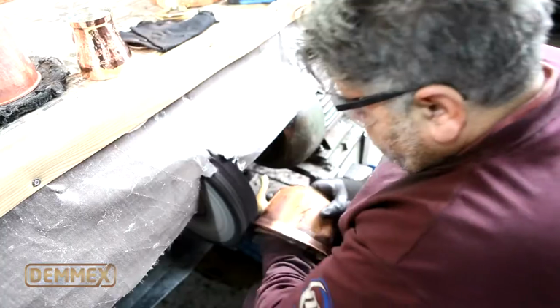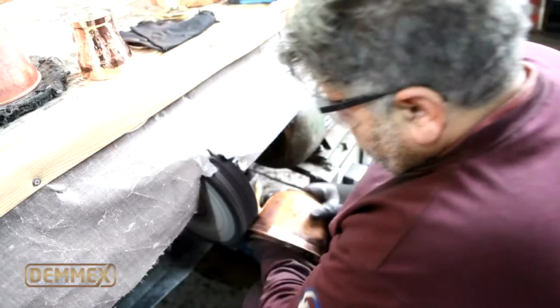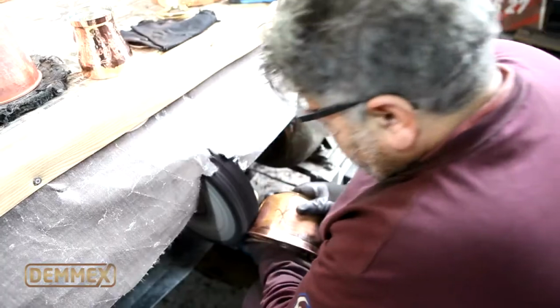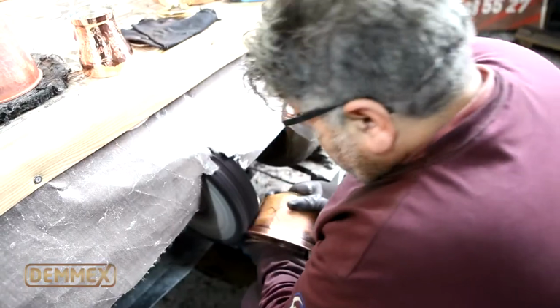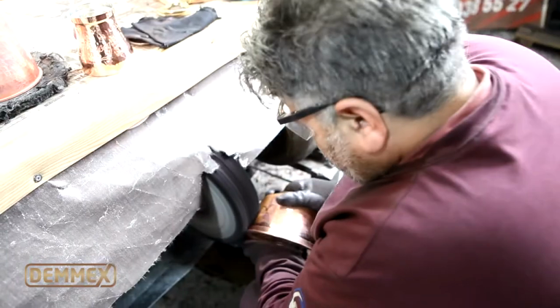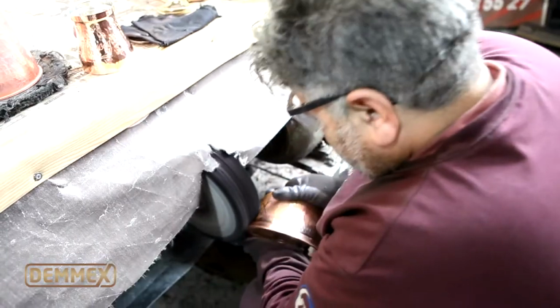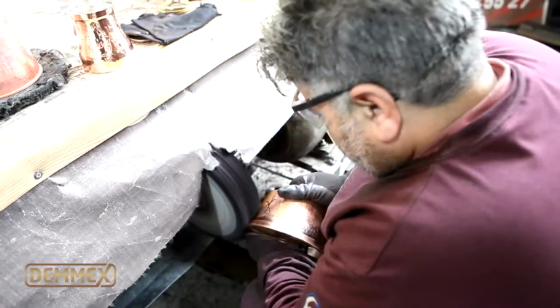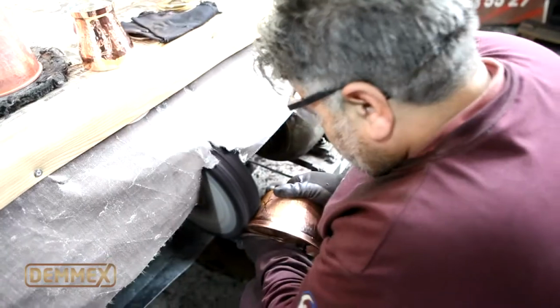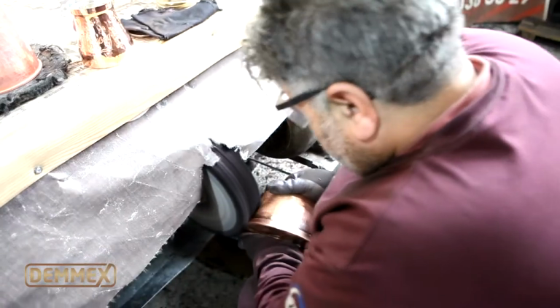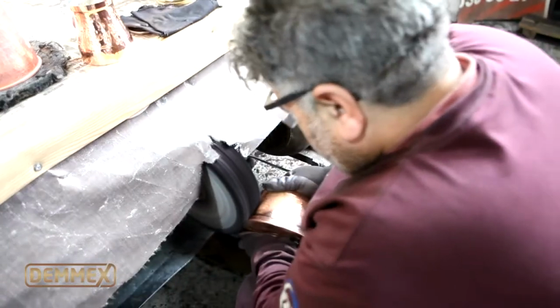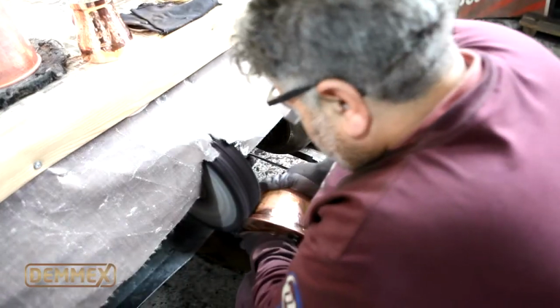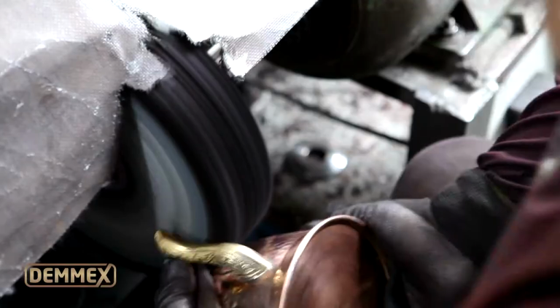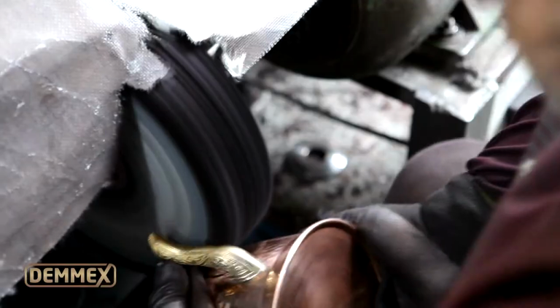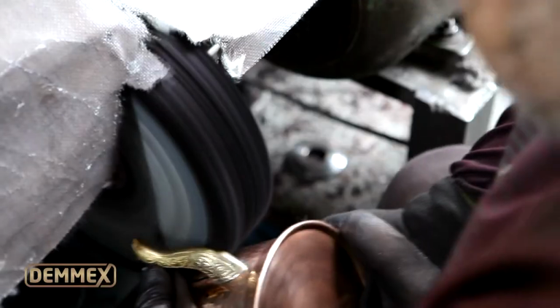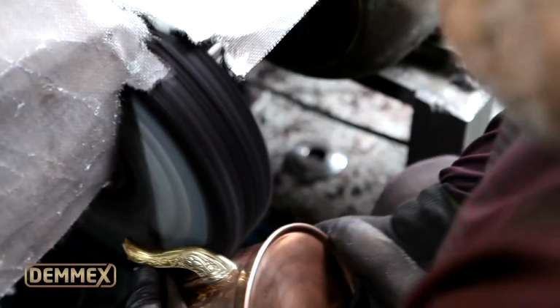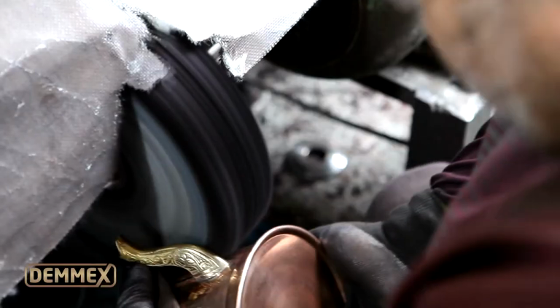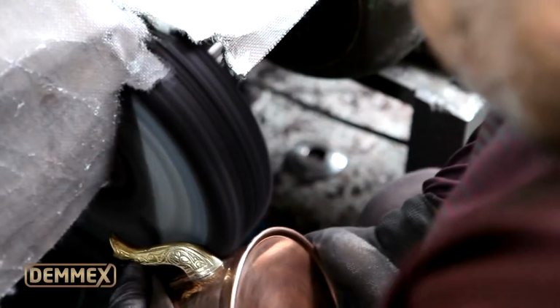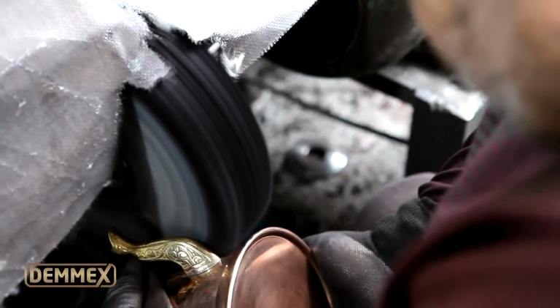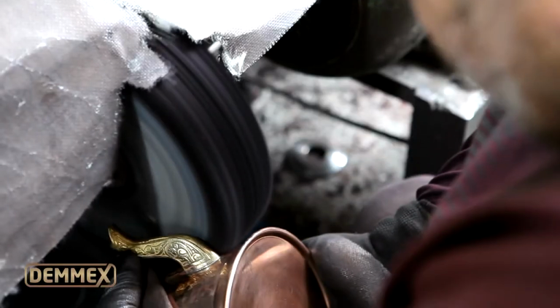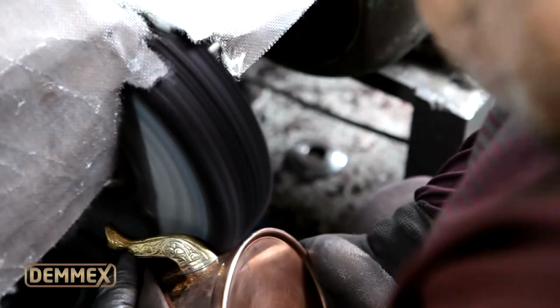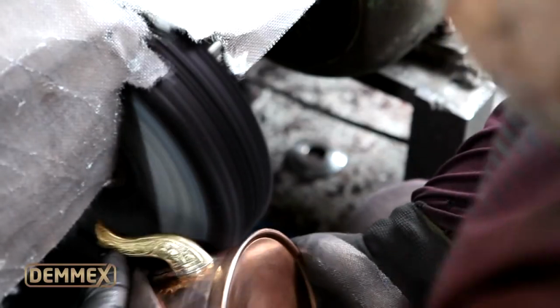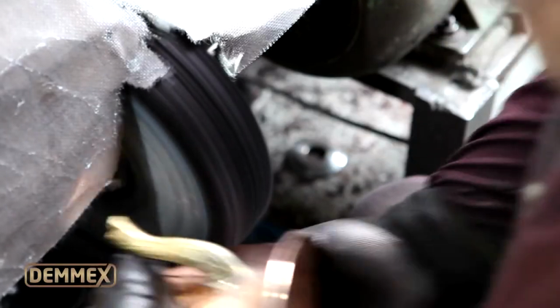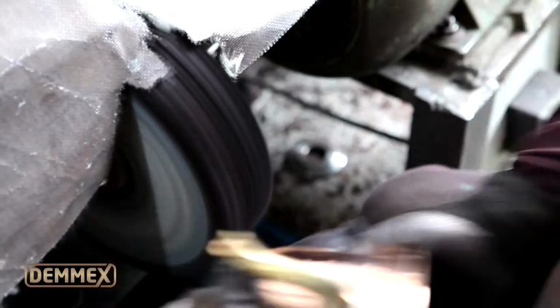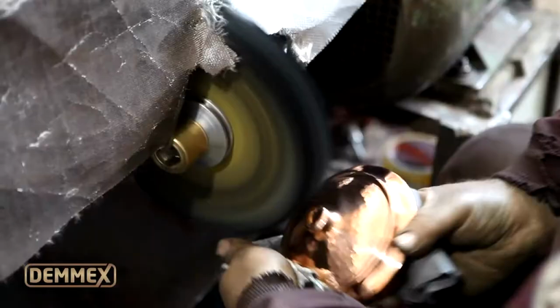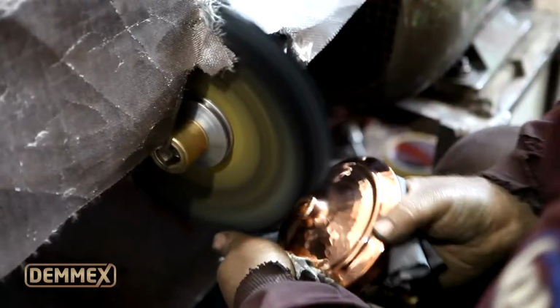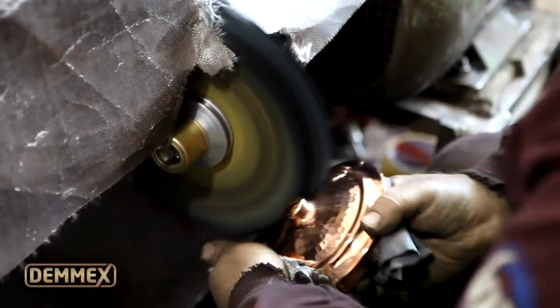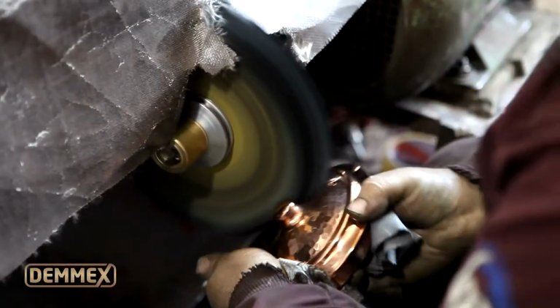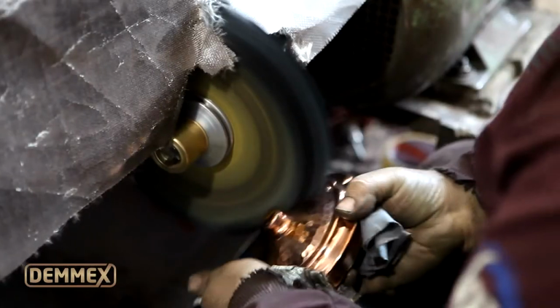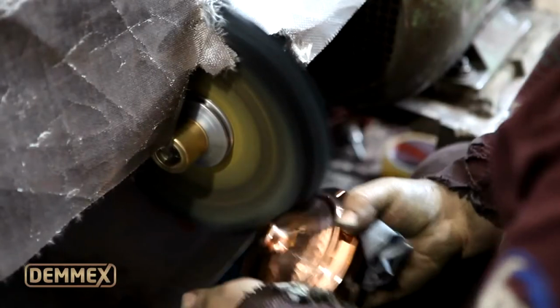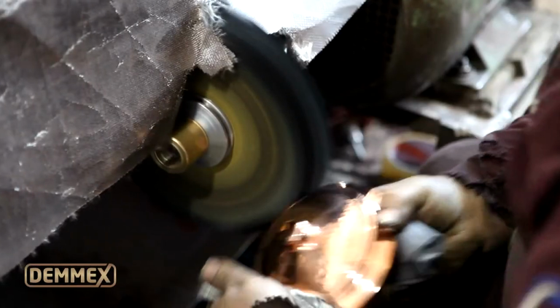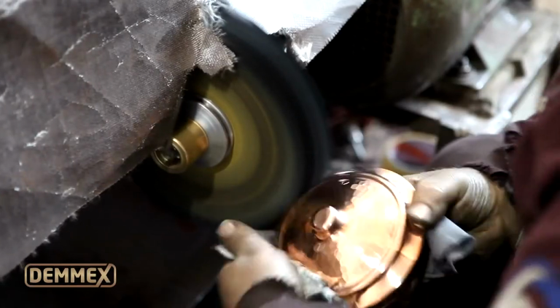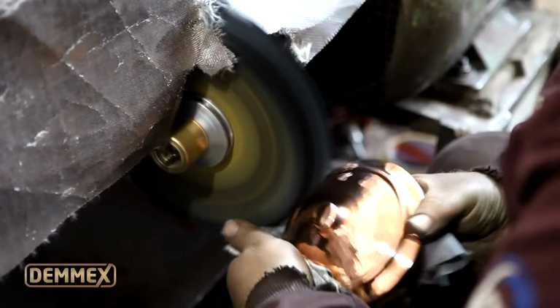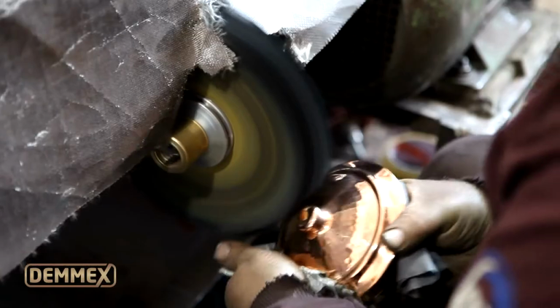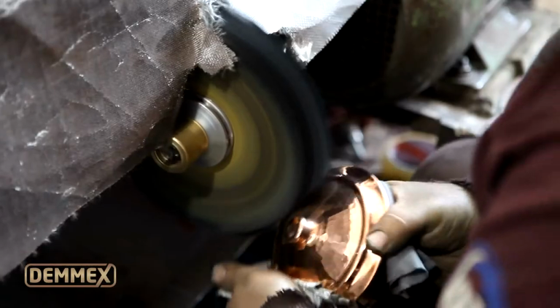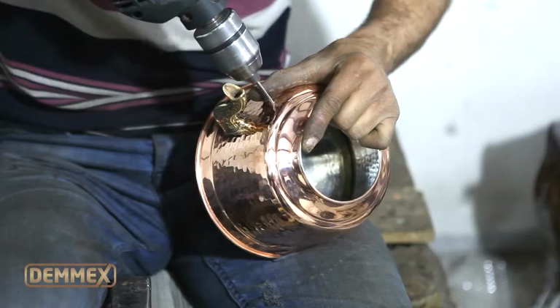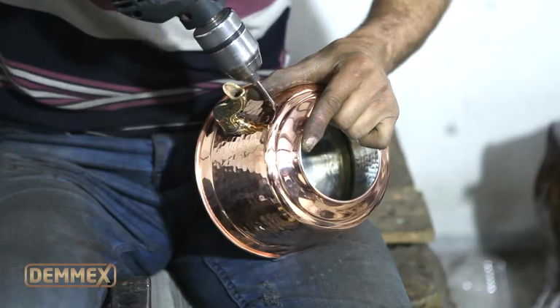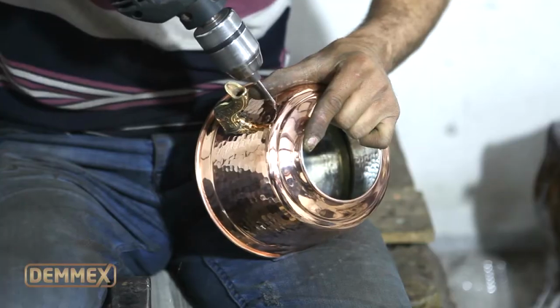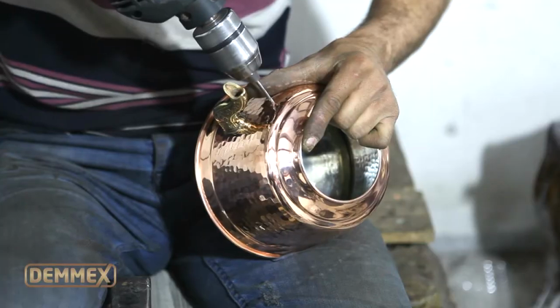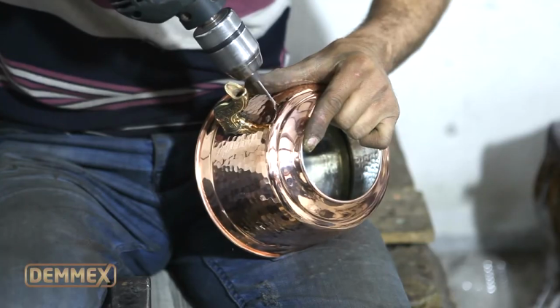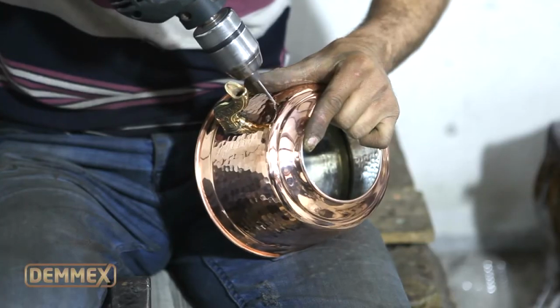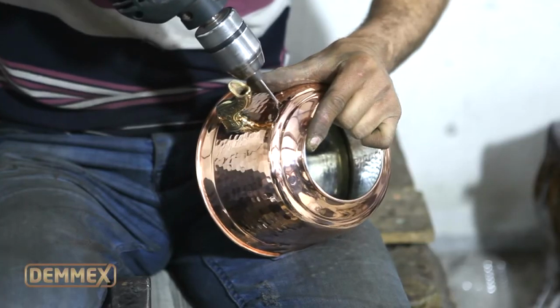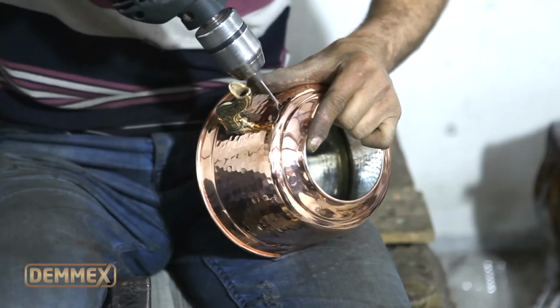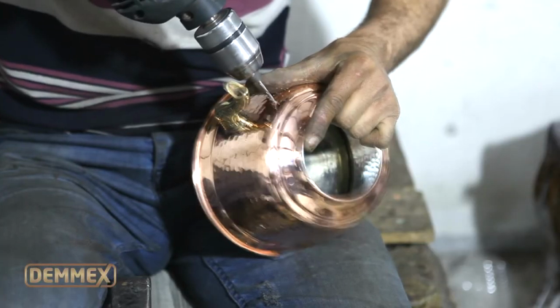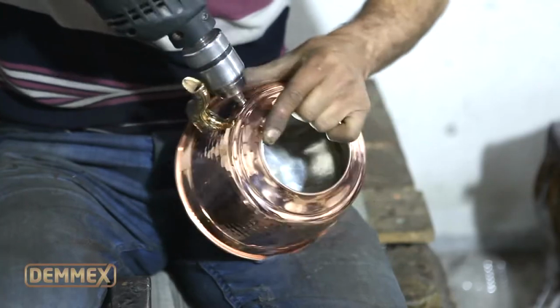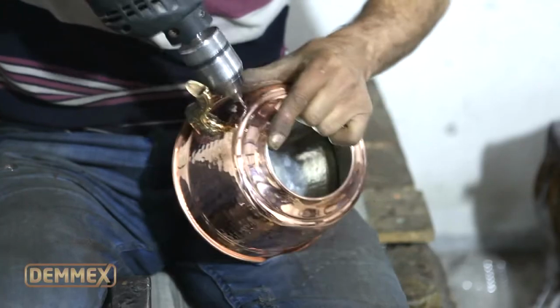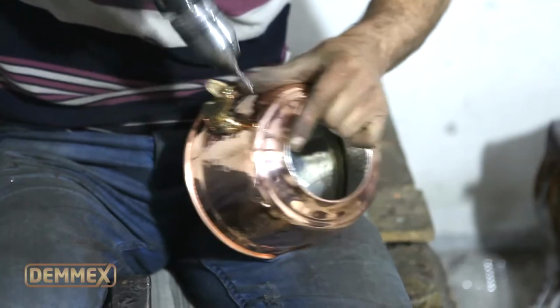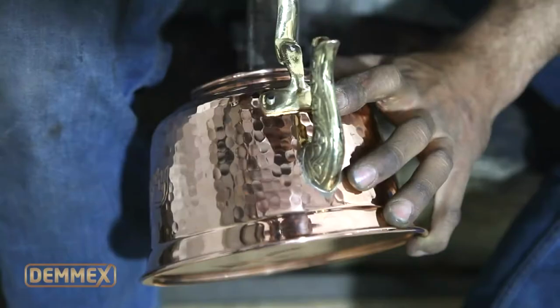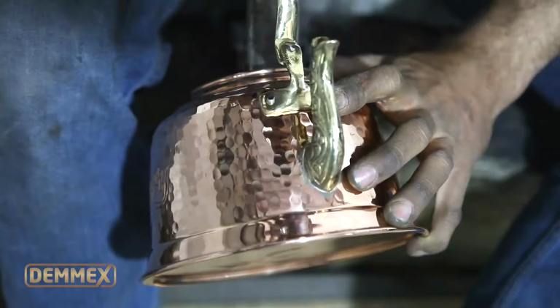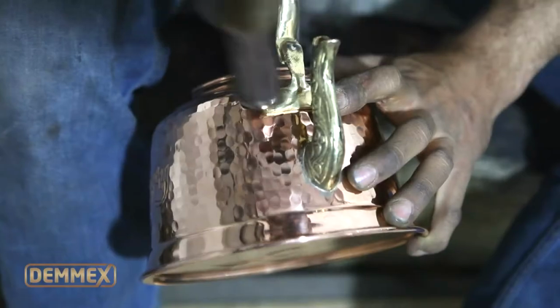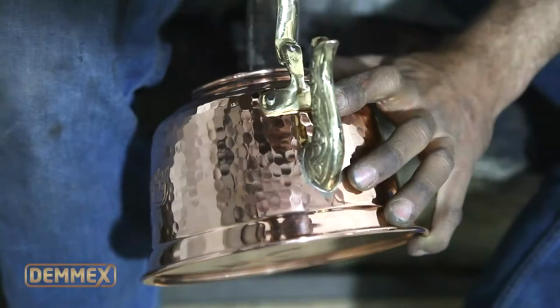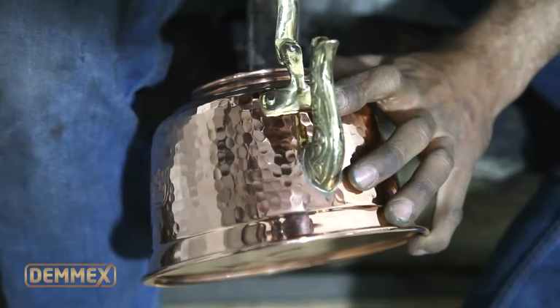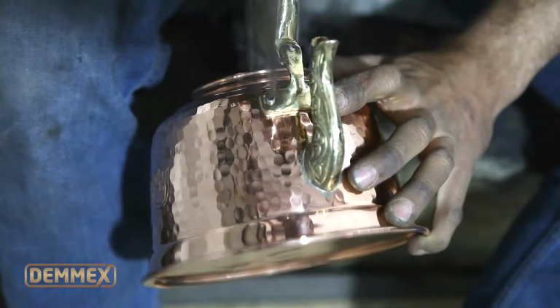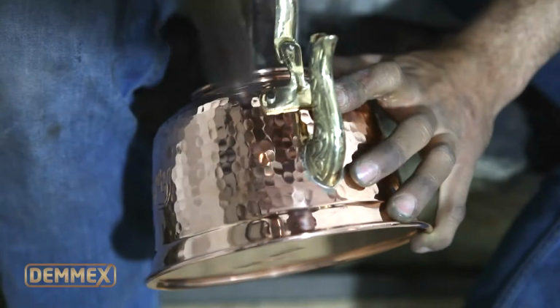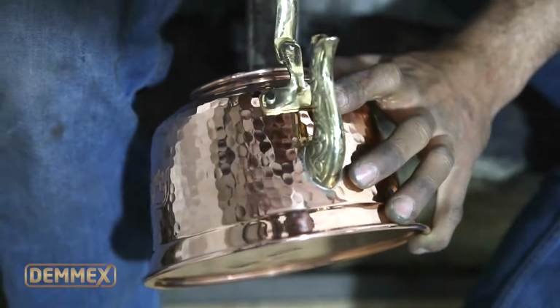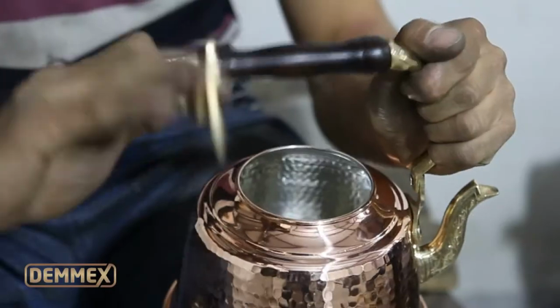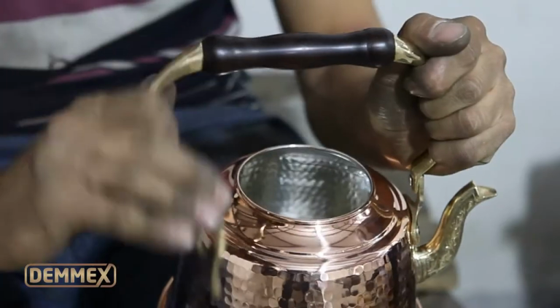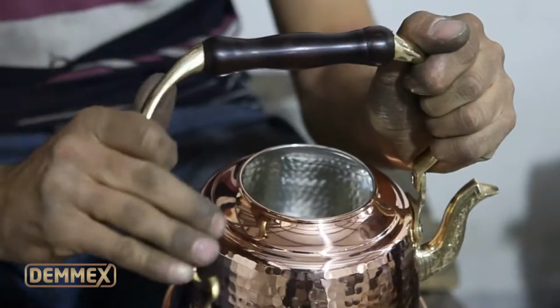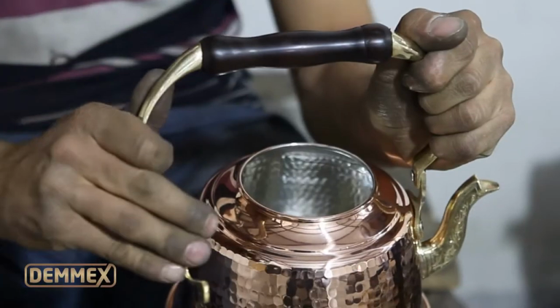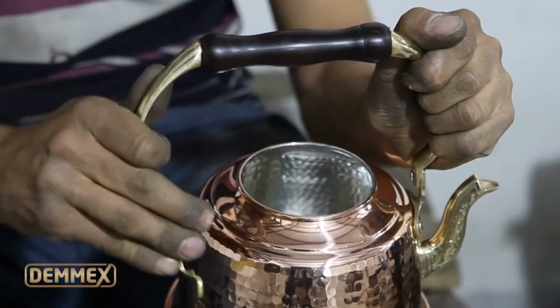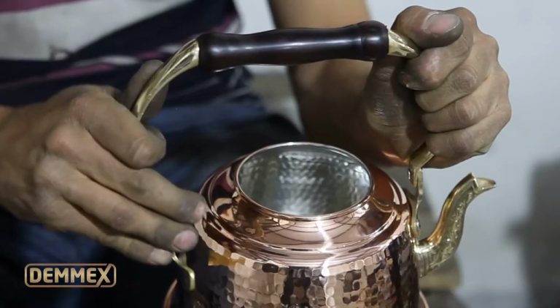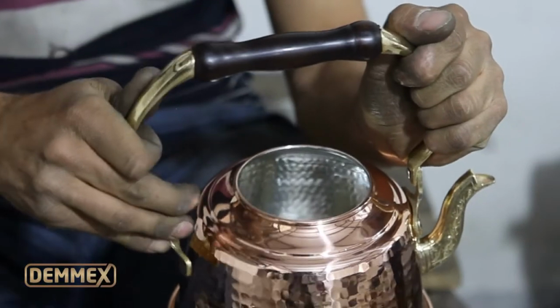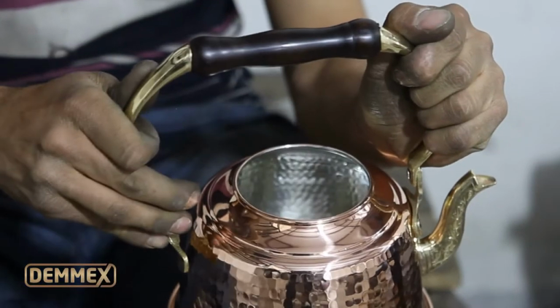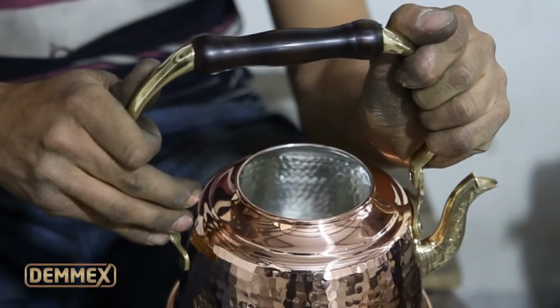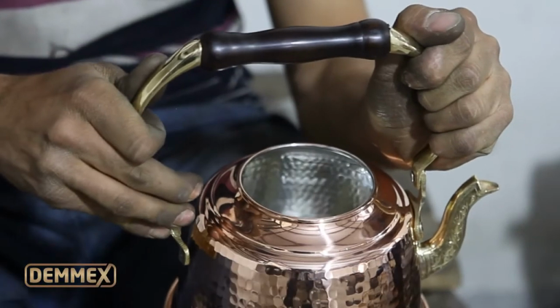After lining, the pot is sent again for polishing to remove stains. After polishing, its handle is attached to the body.